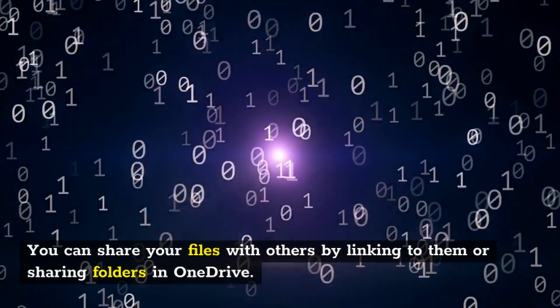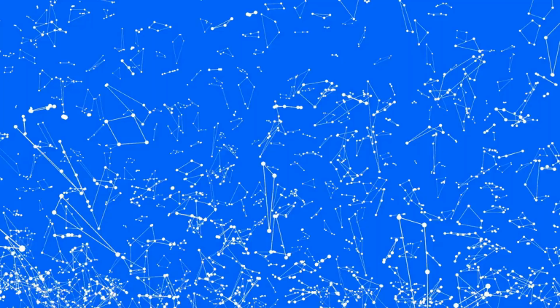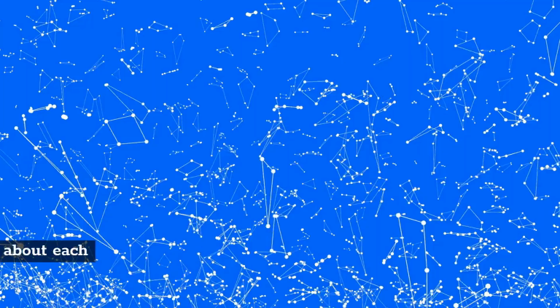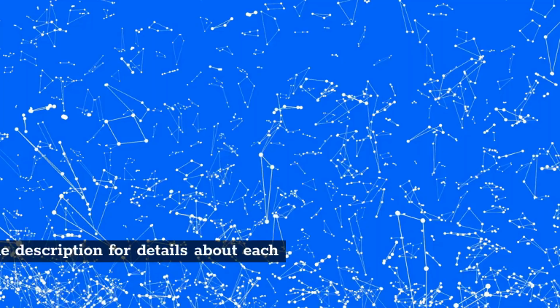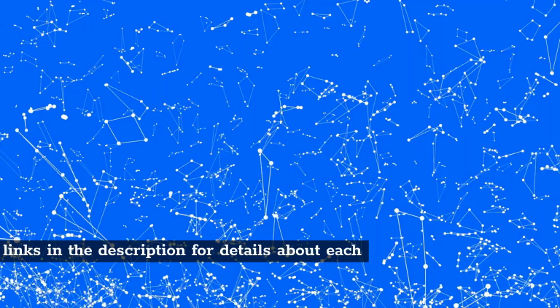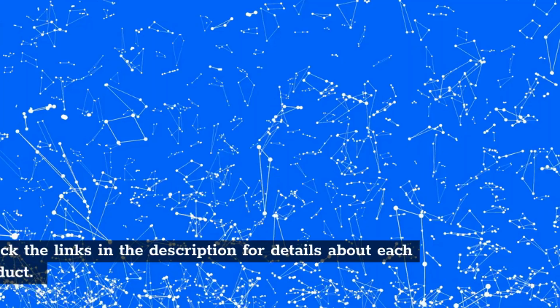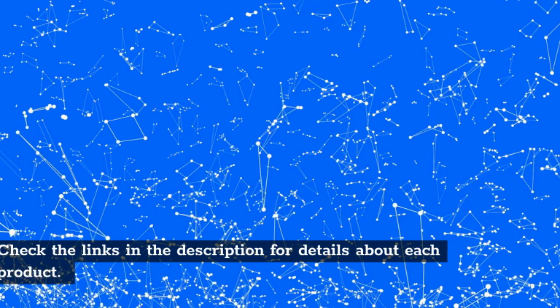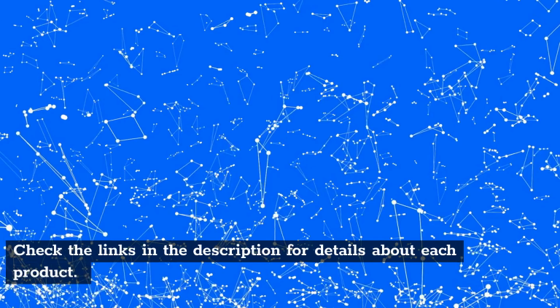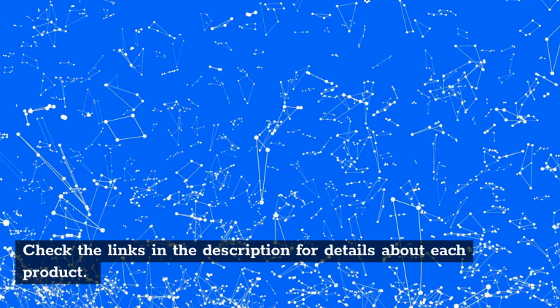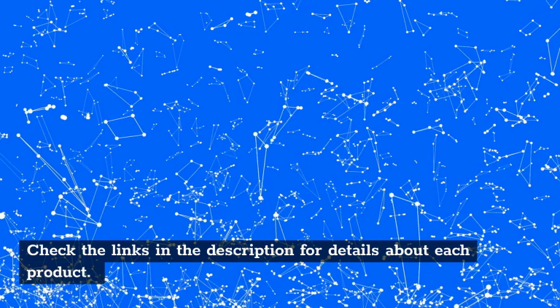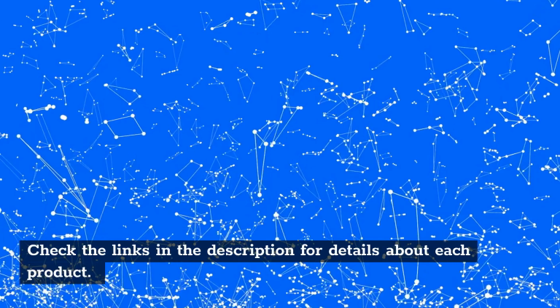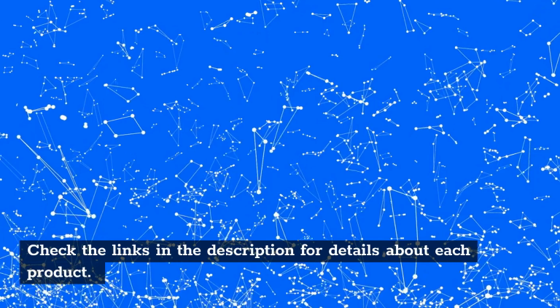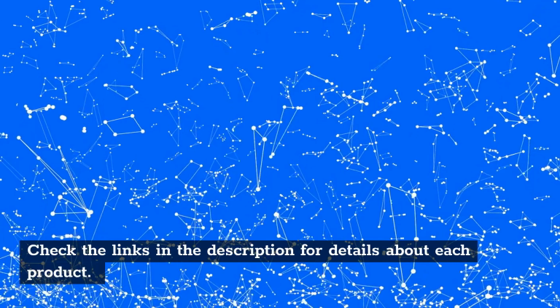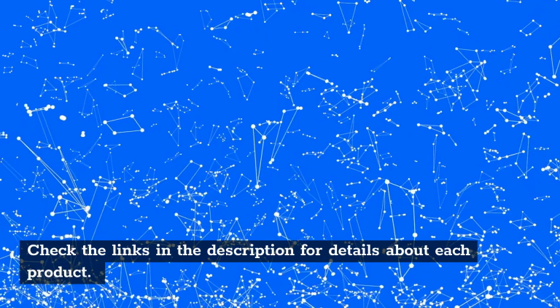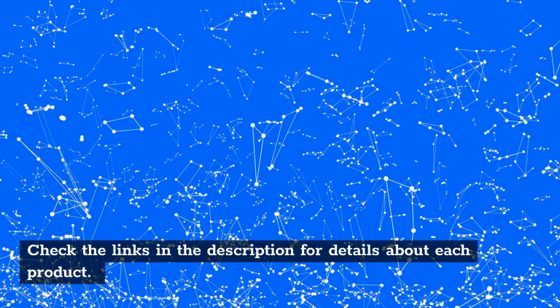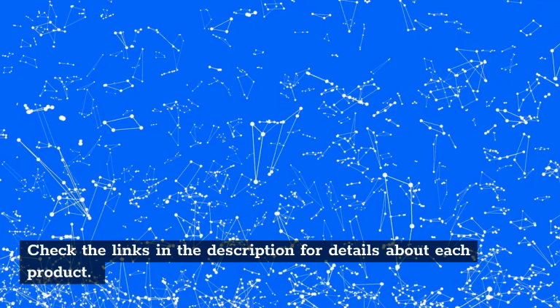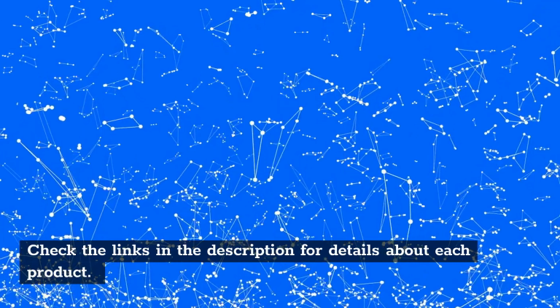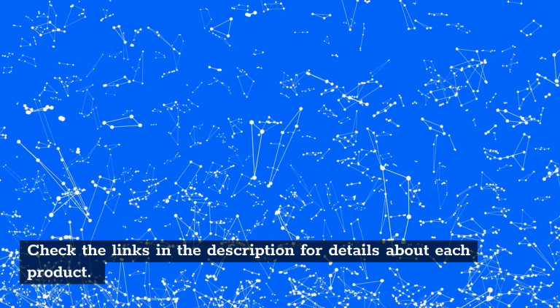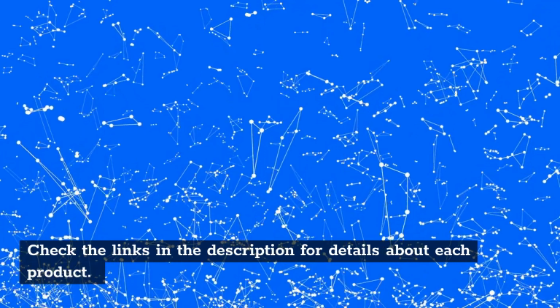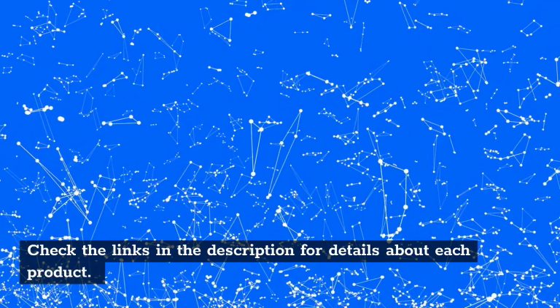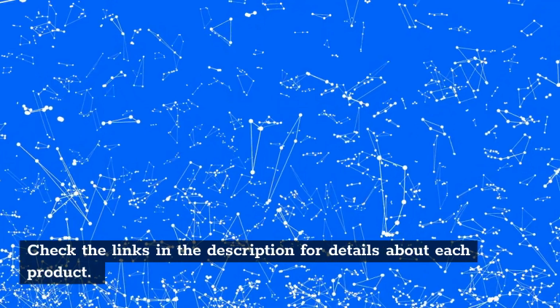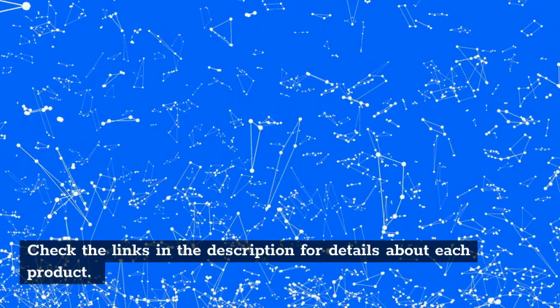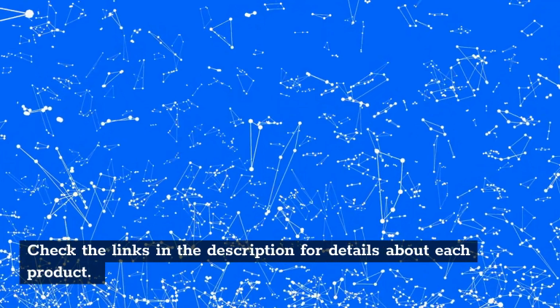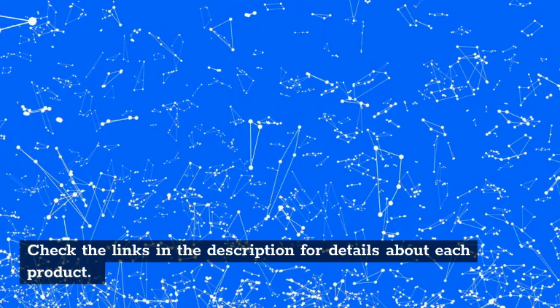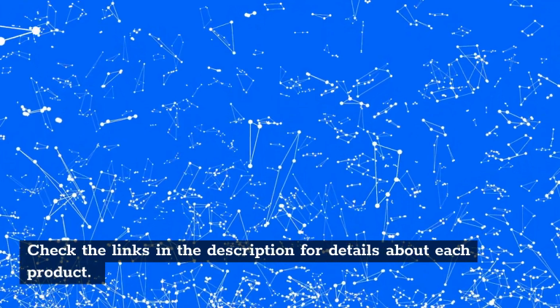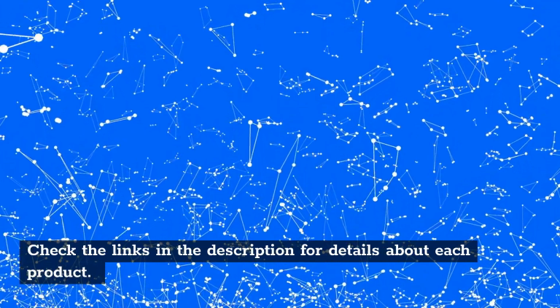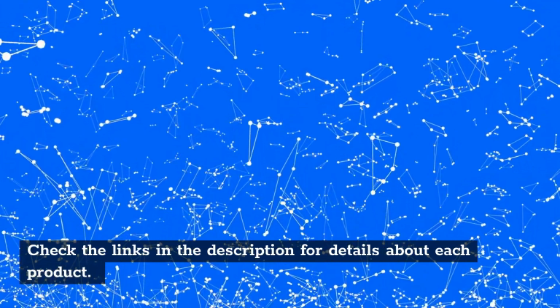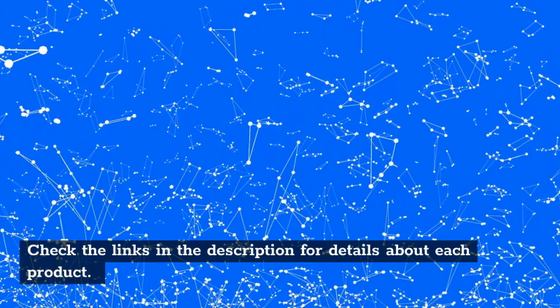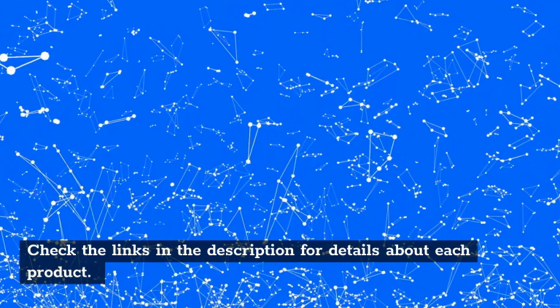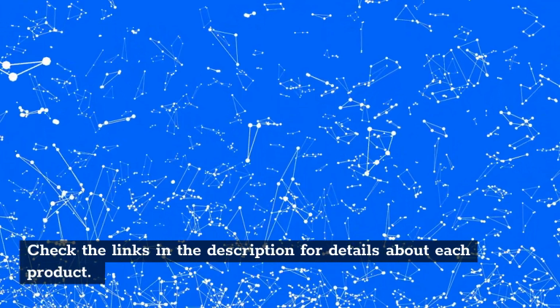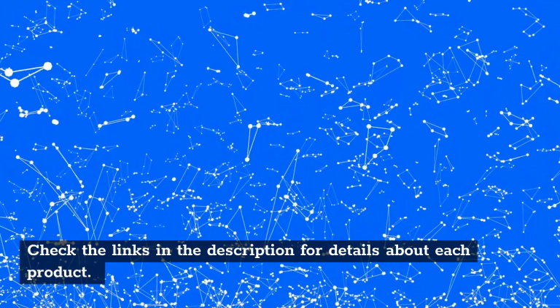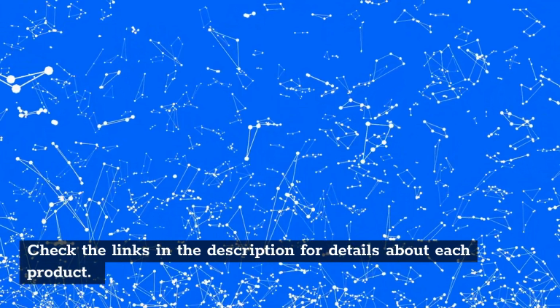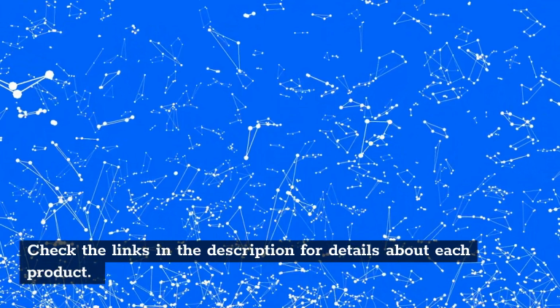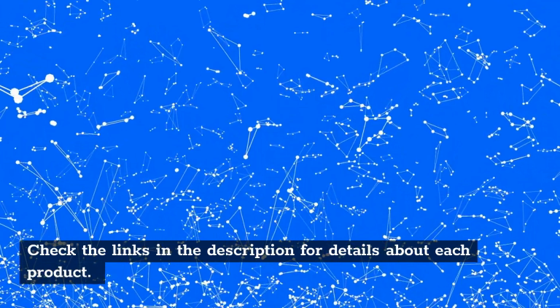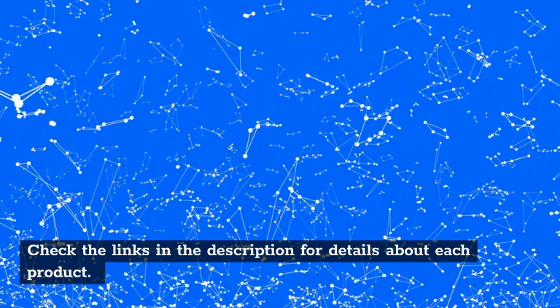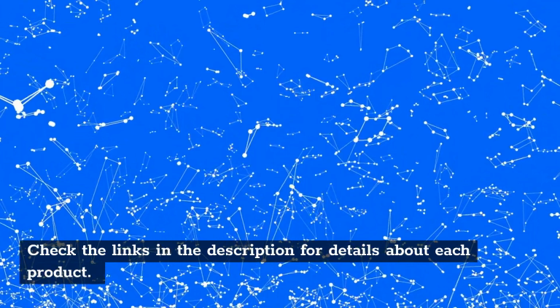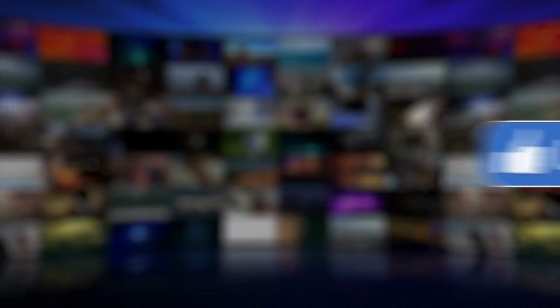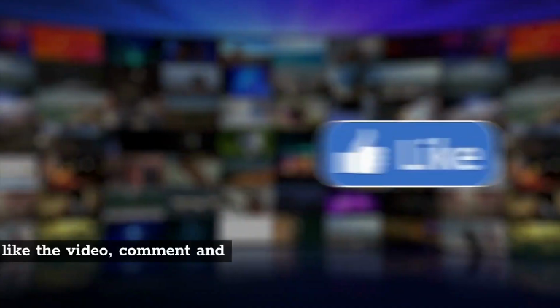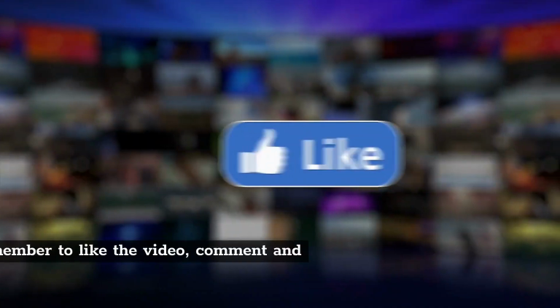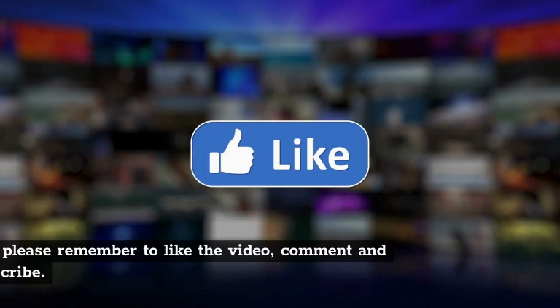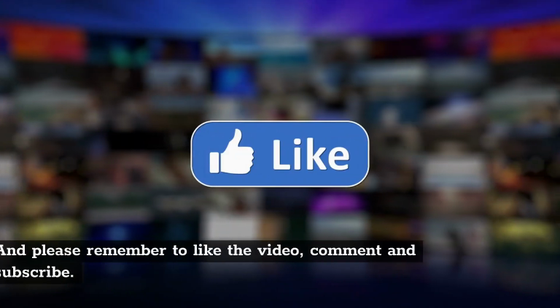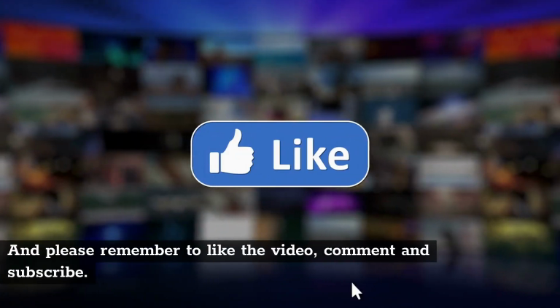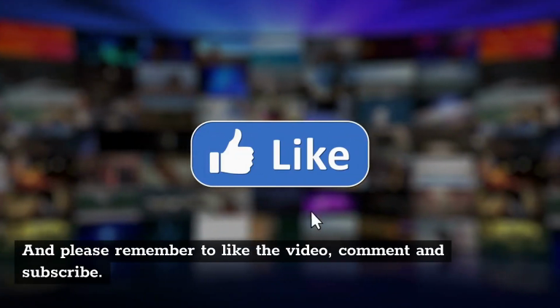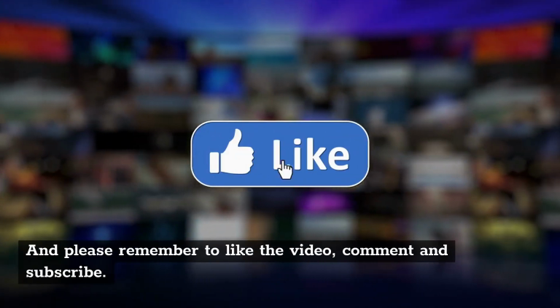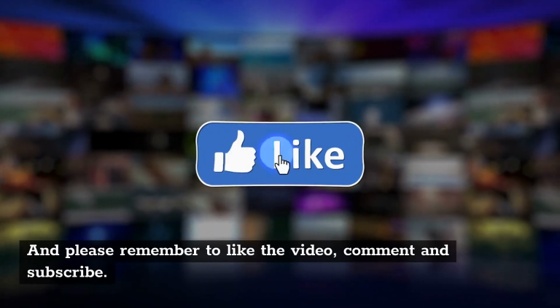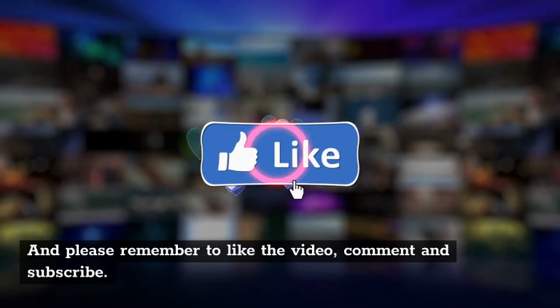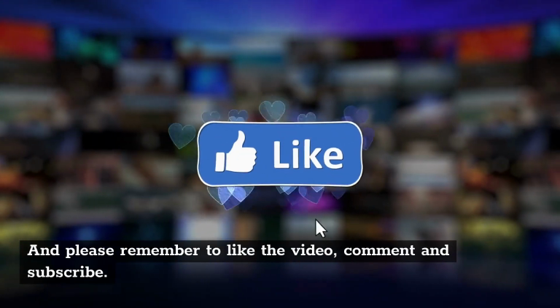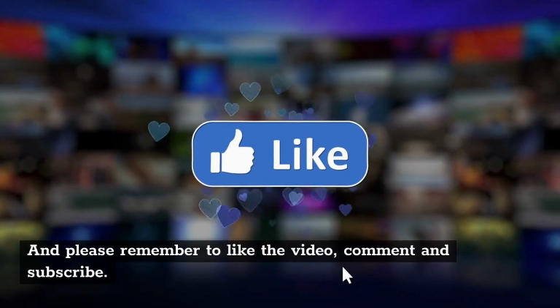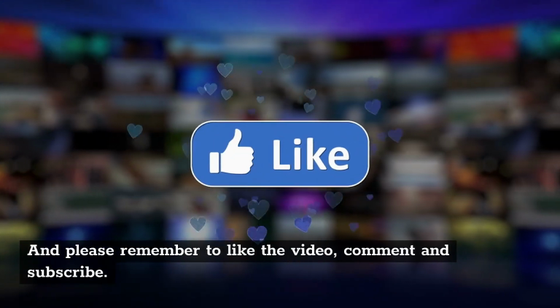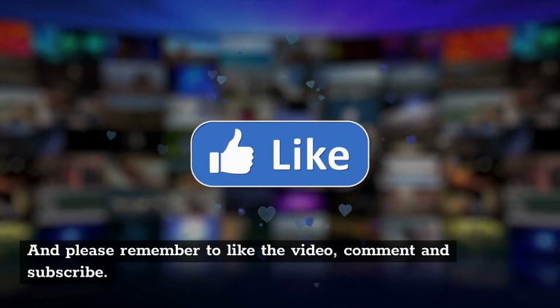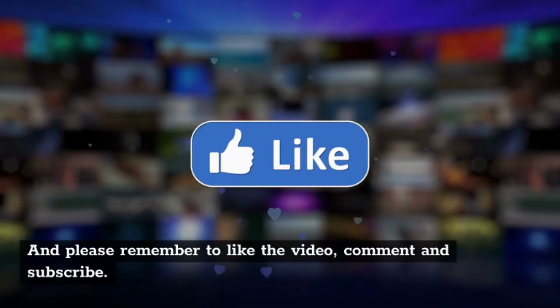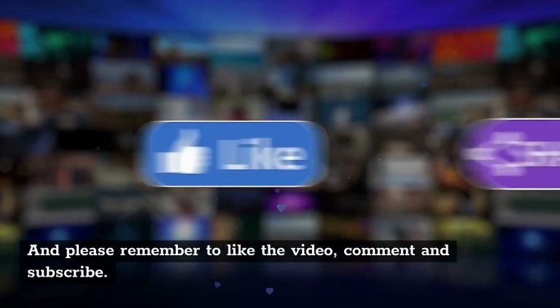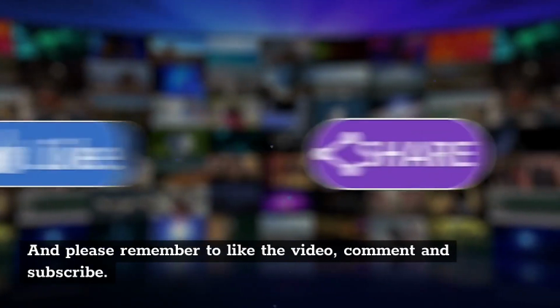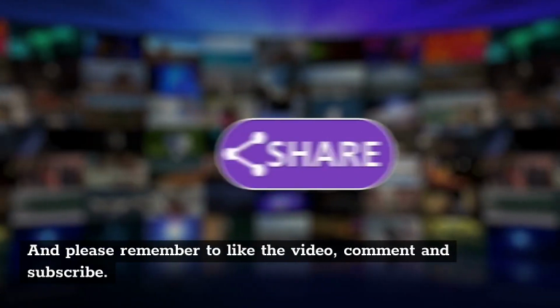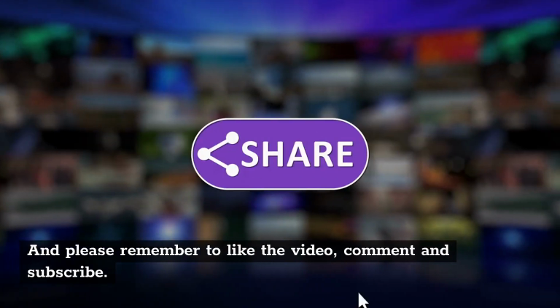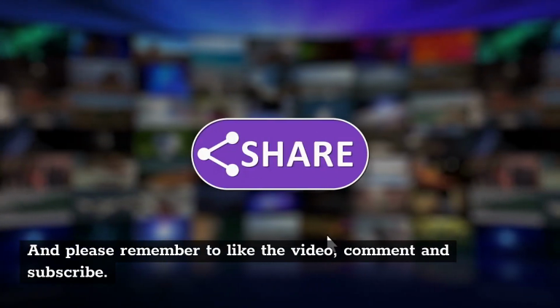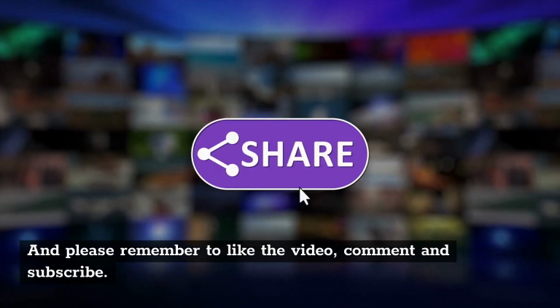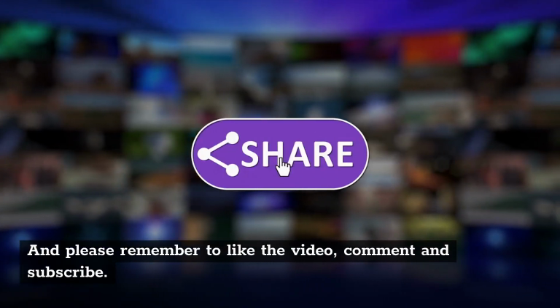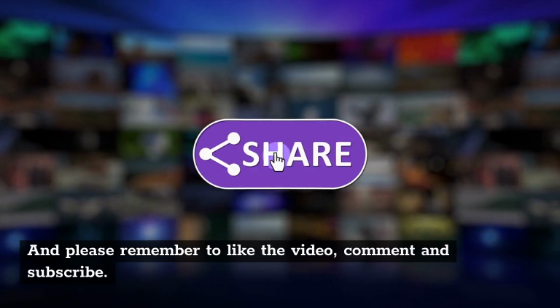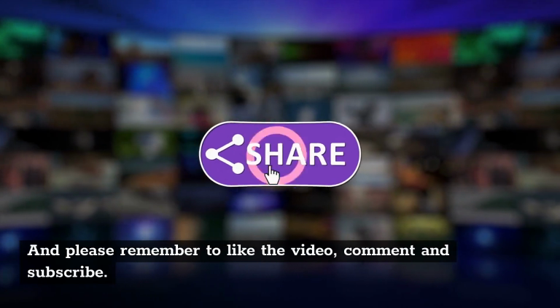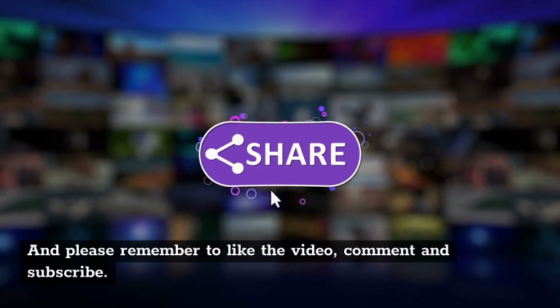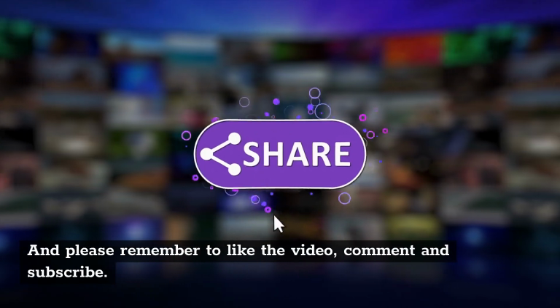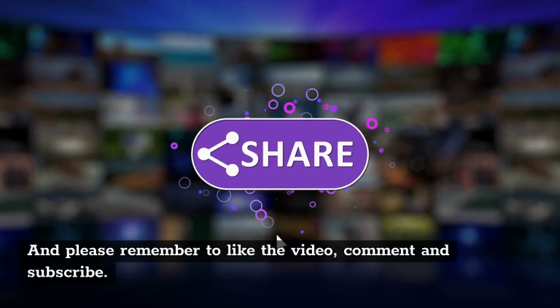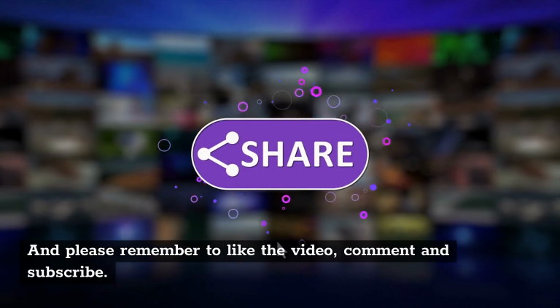Check the links in the description for details about each product. And please remember to like the video, comment, and subscribe.